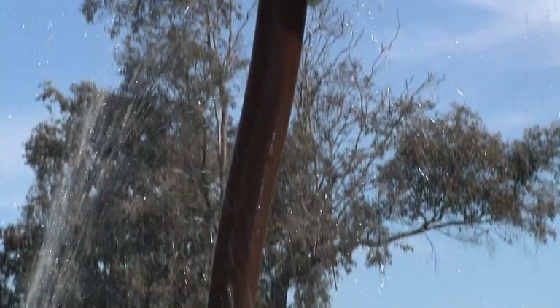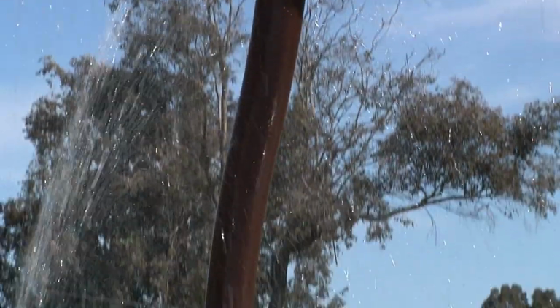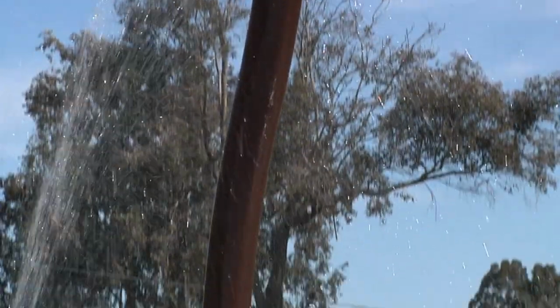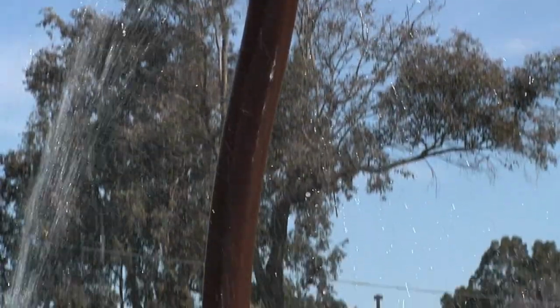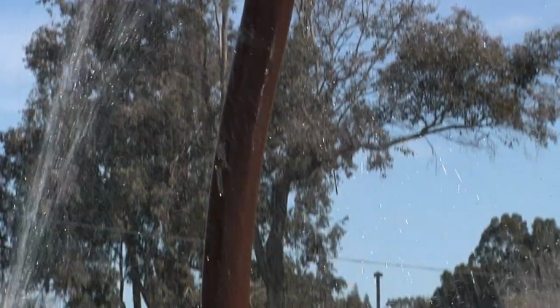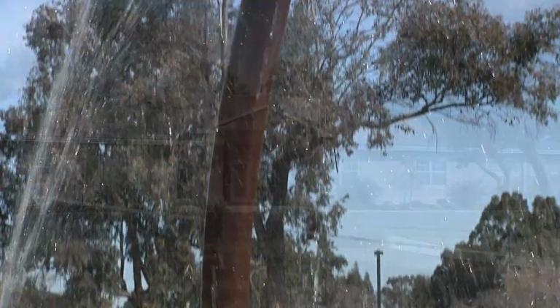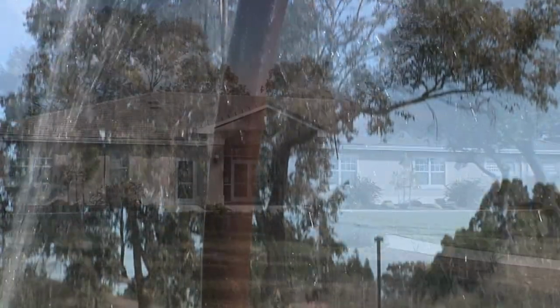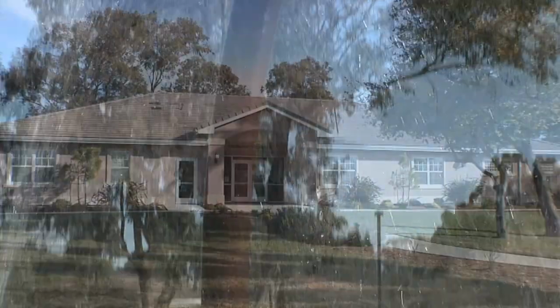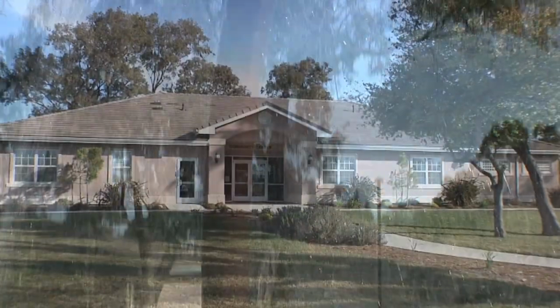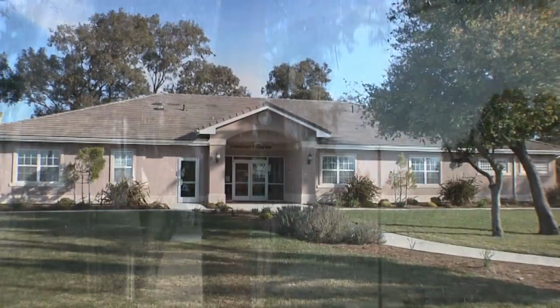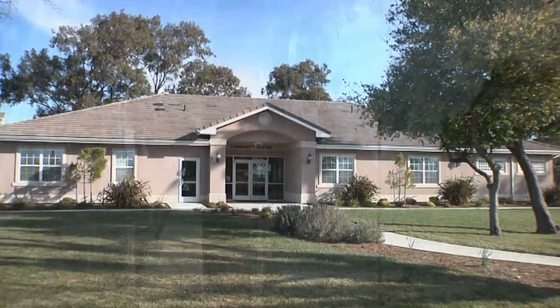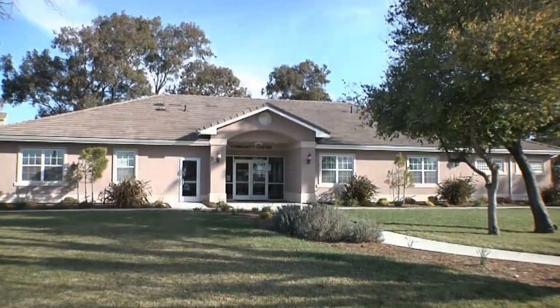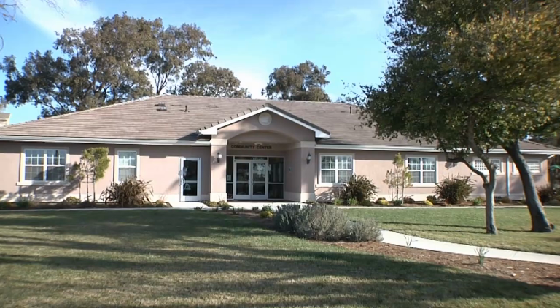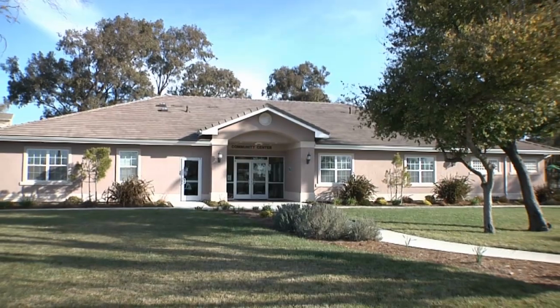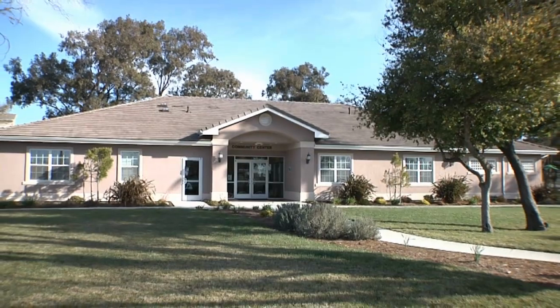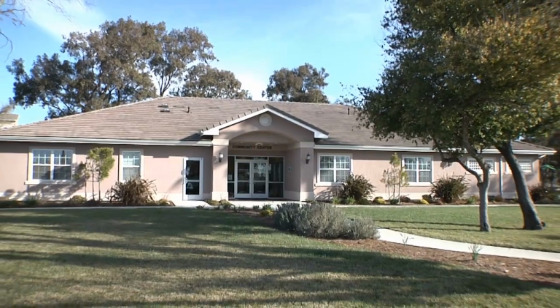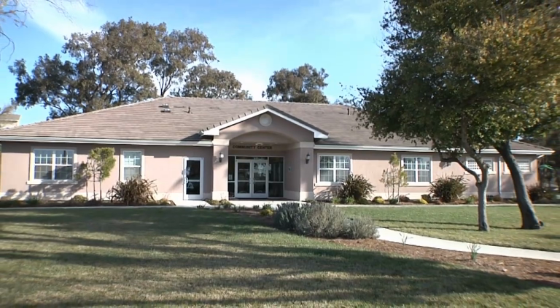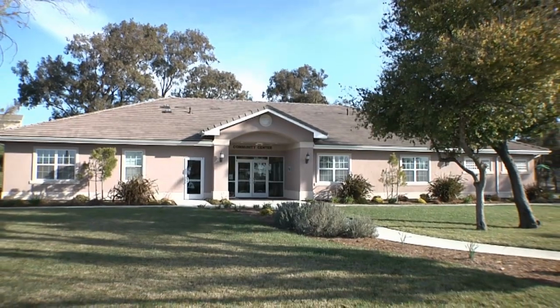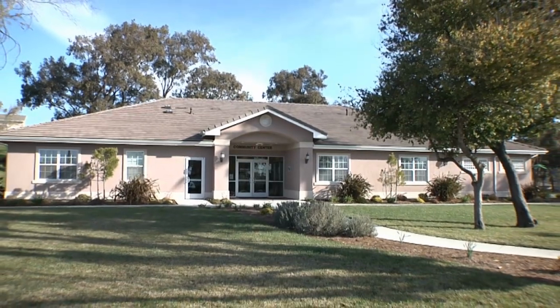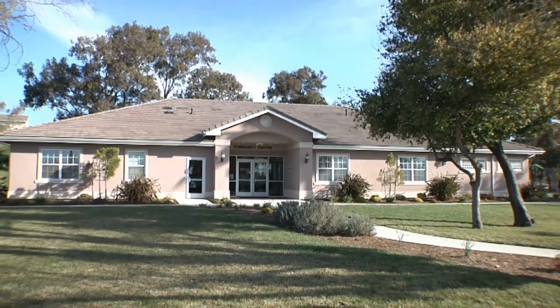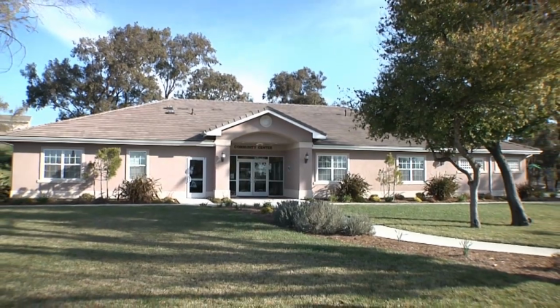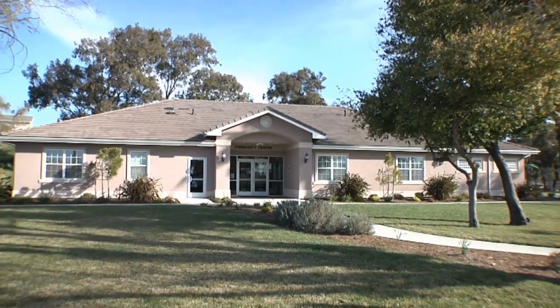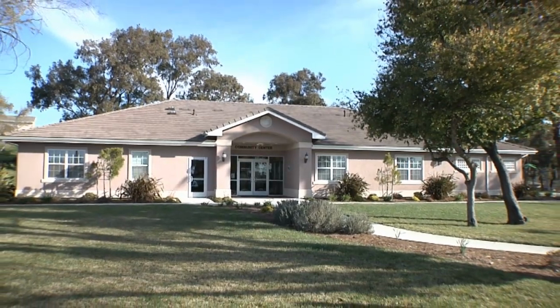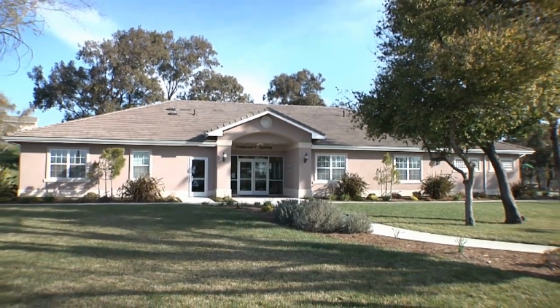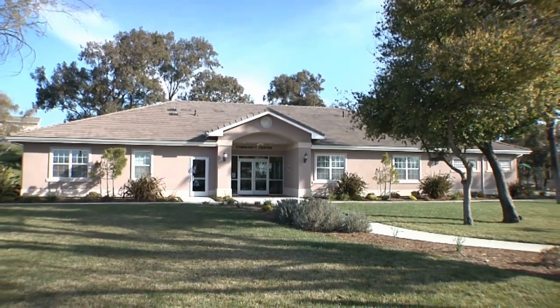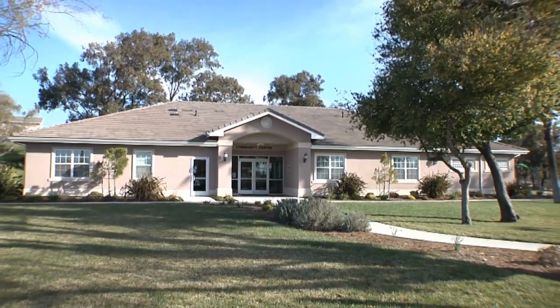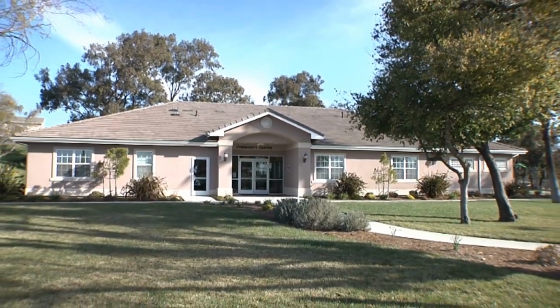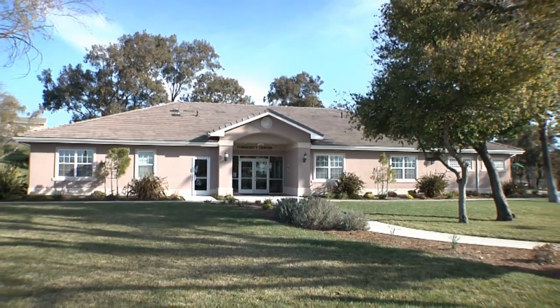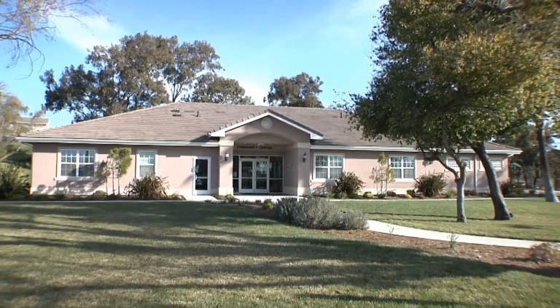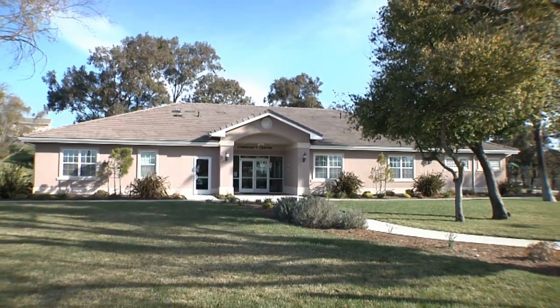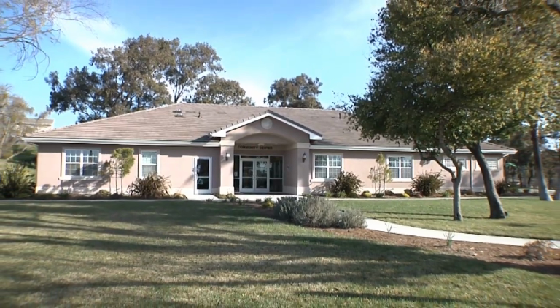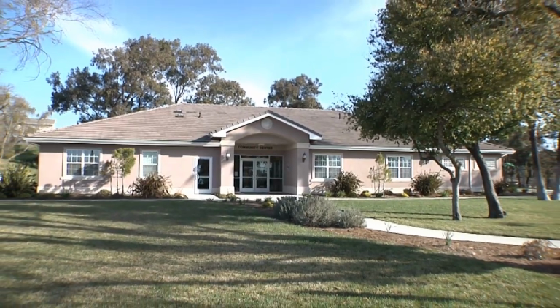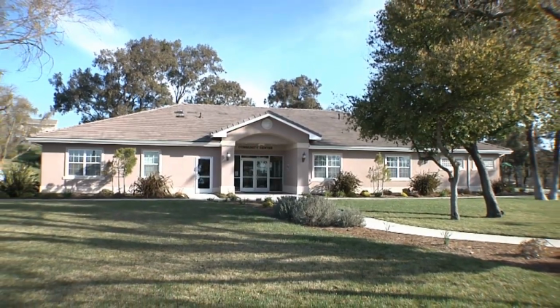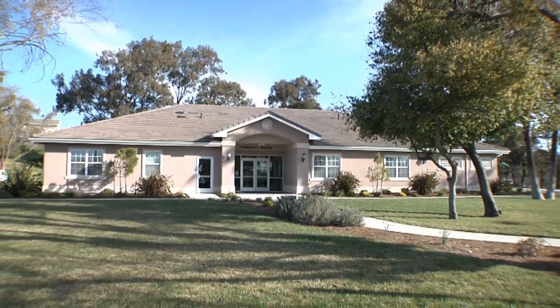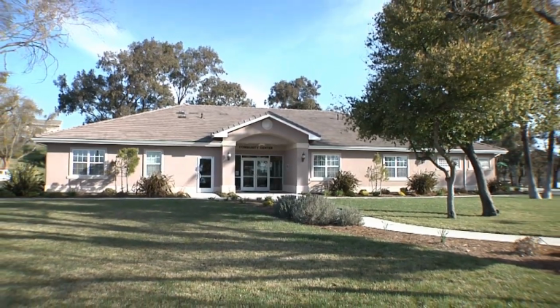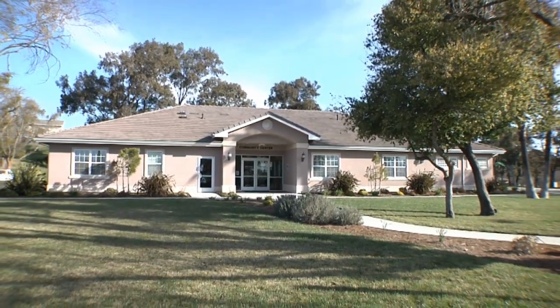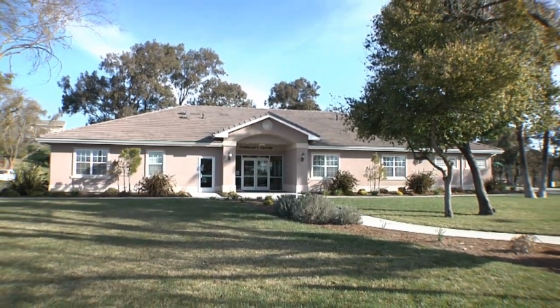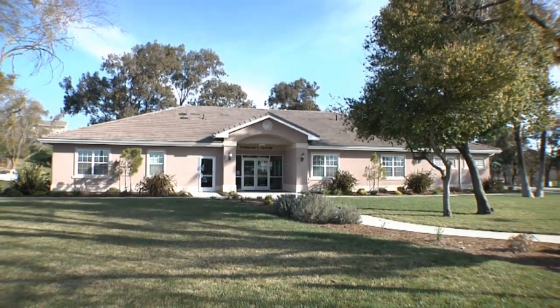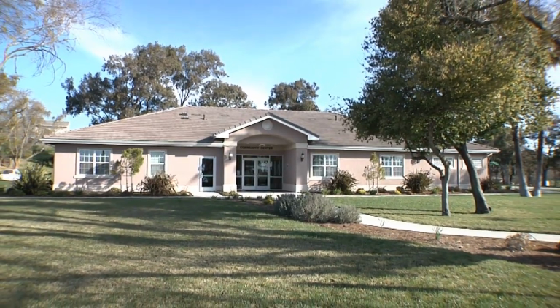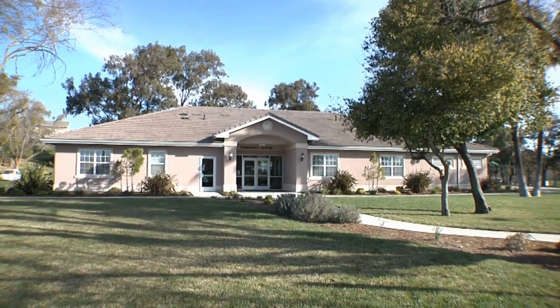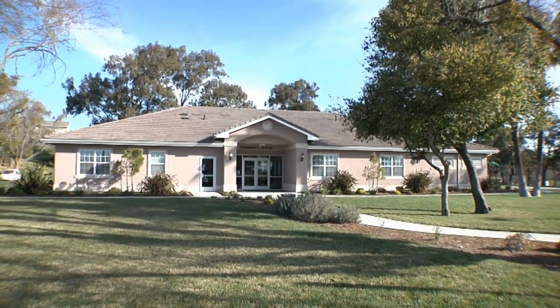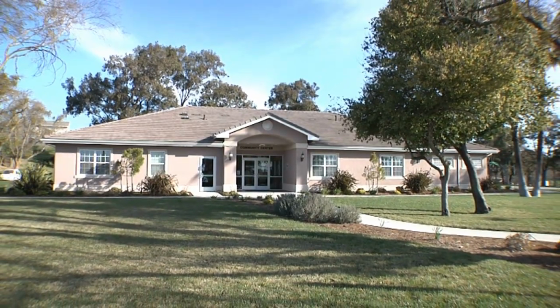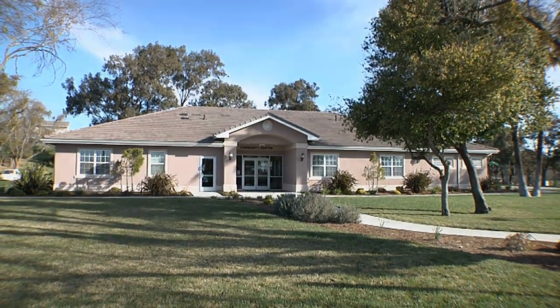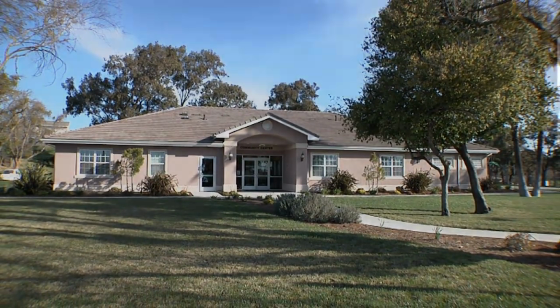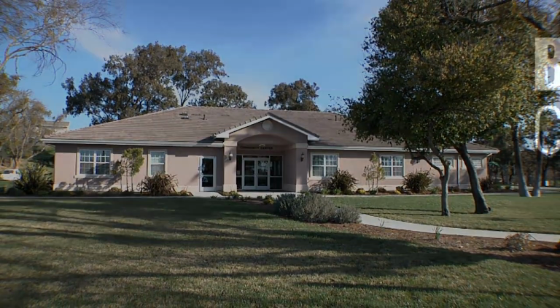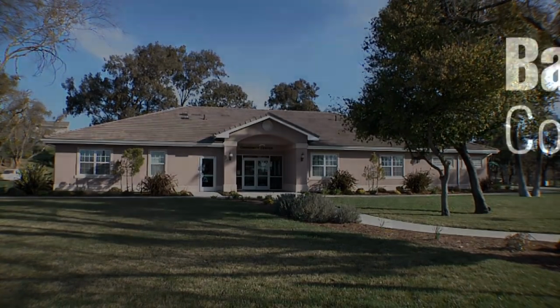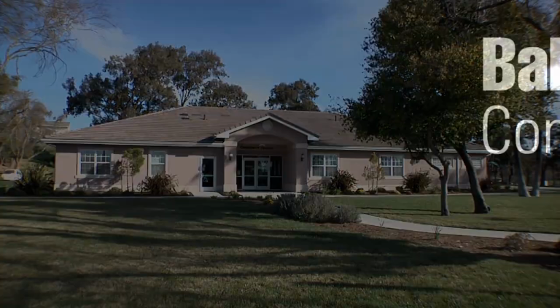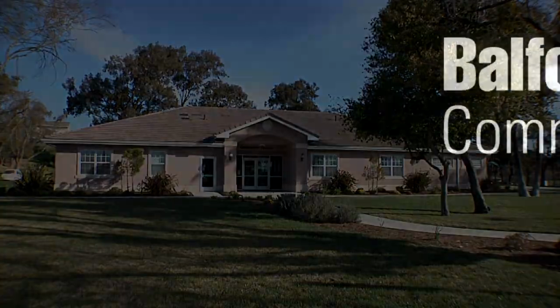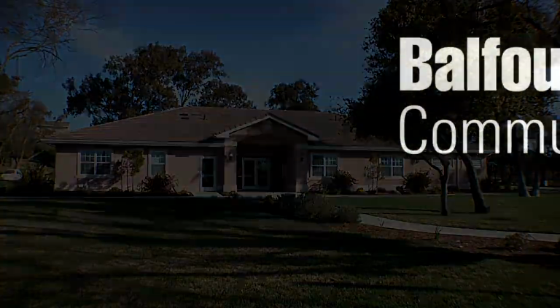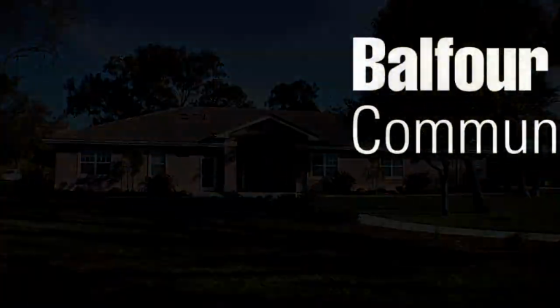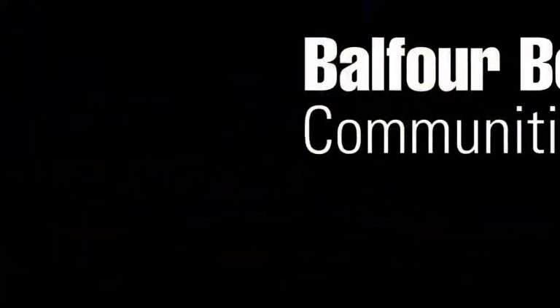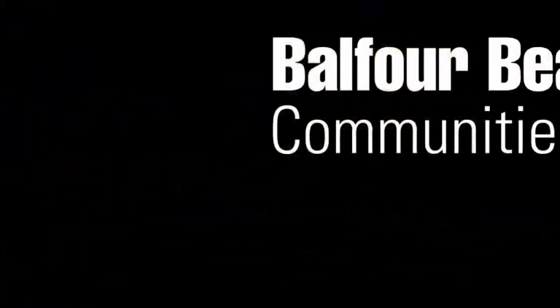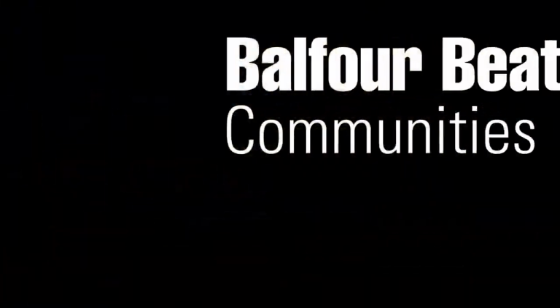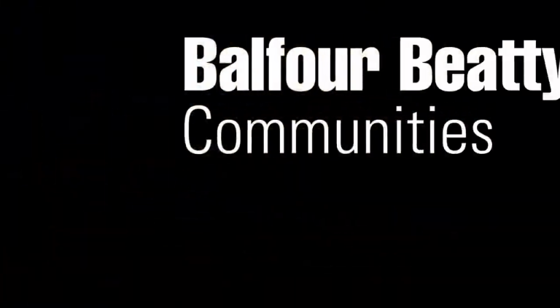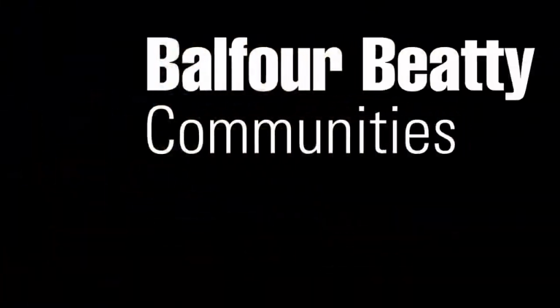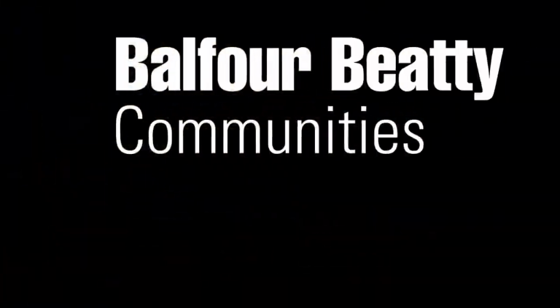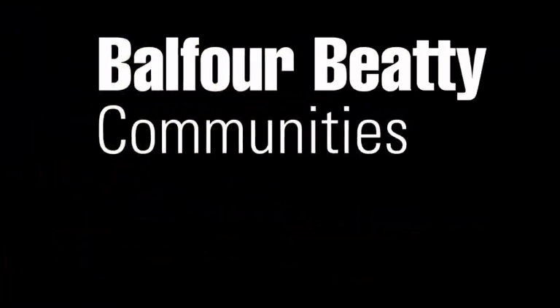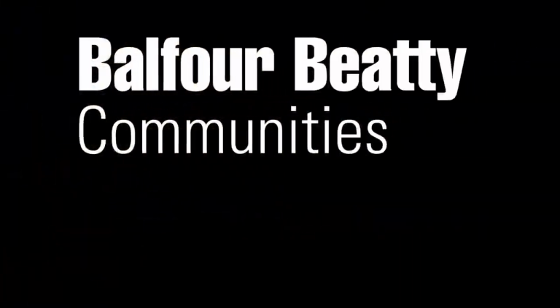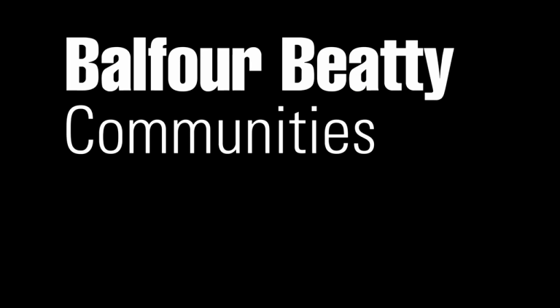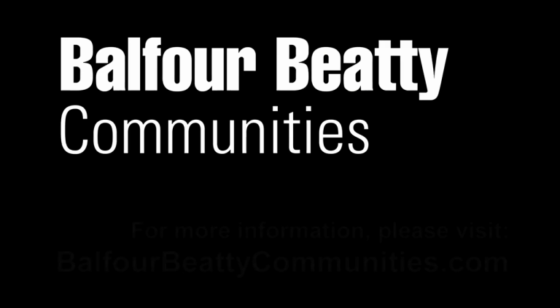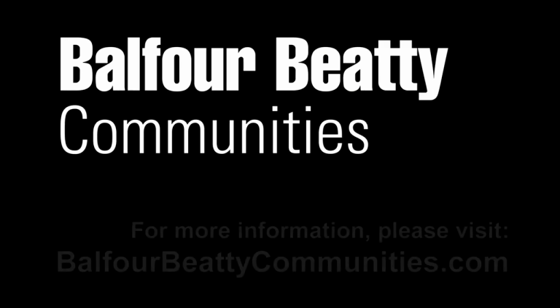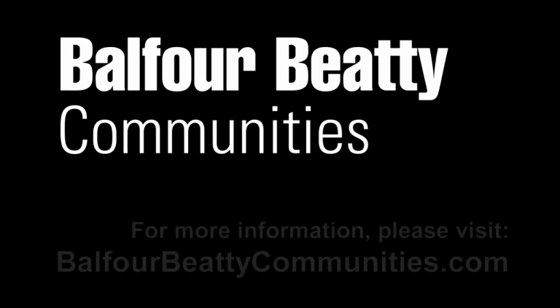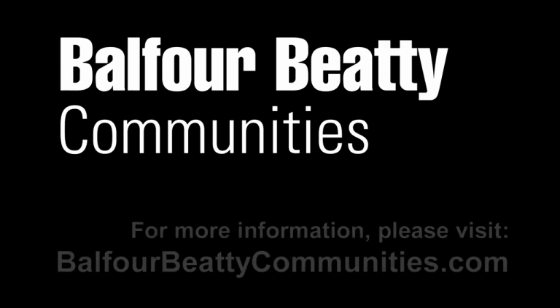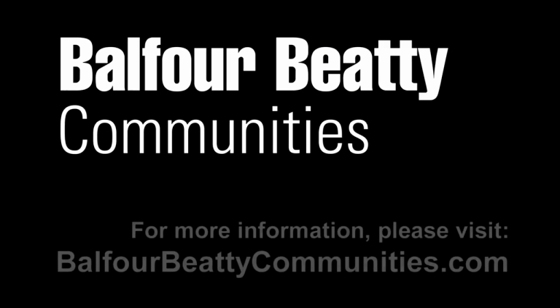Thank you for visiting Balfour Beatty Communities at Travis Air Force Base. Thanks for listening.